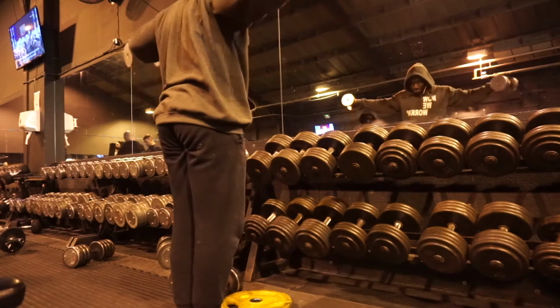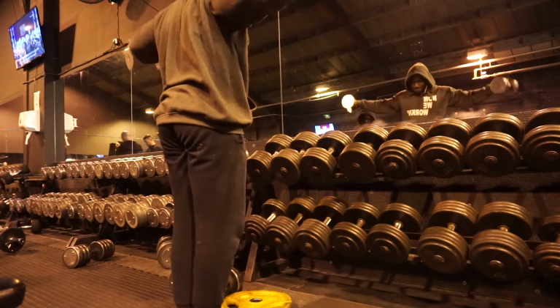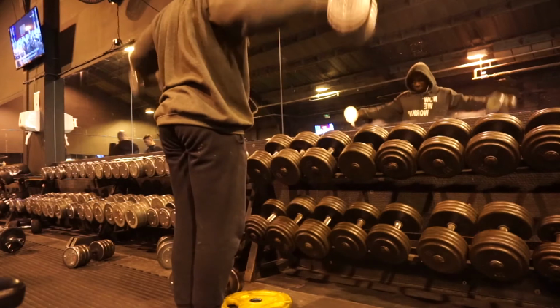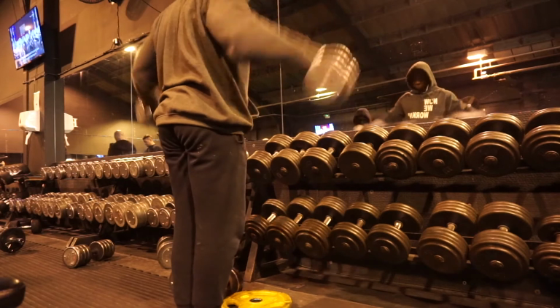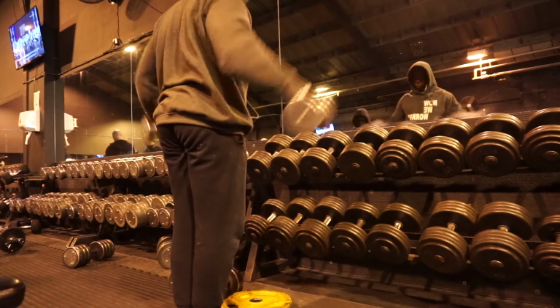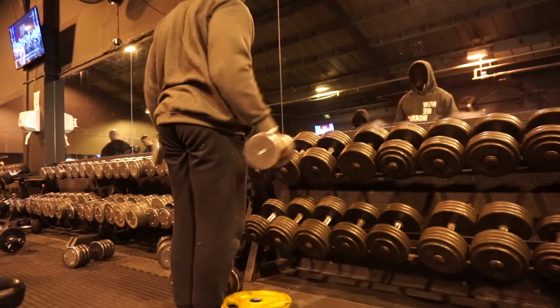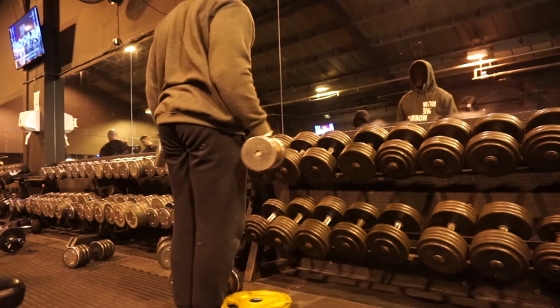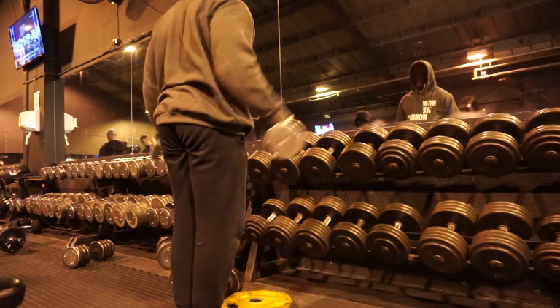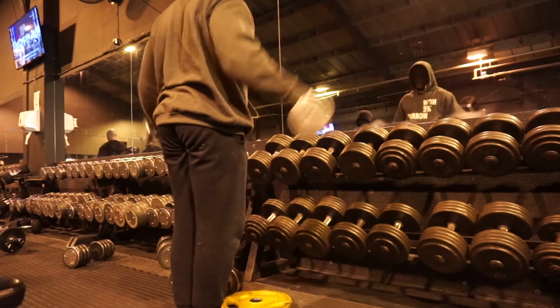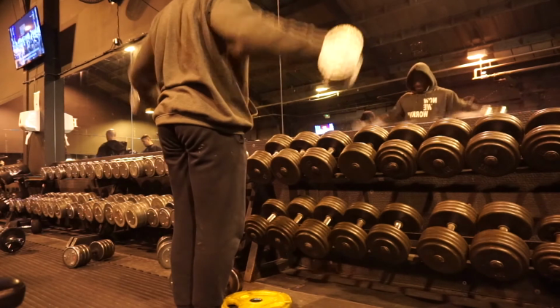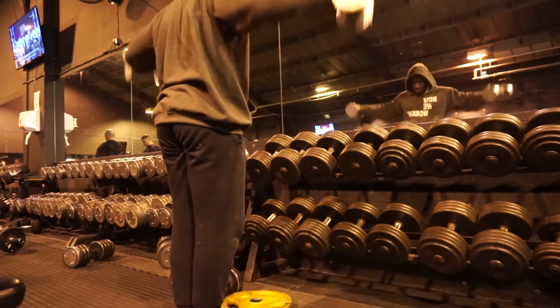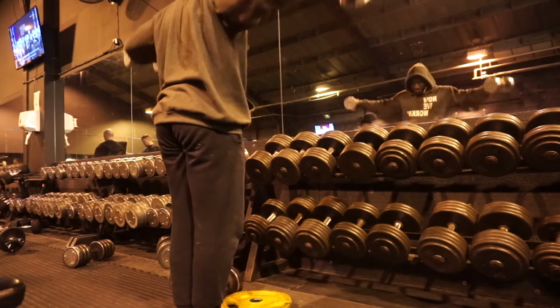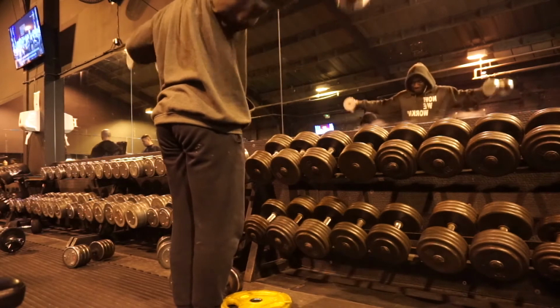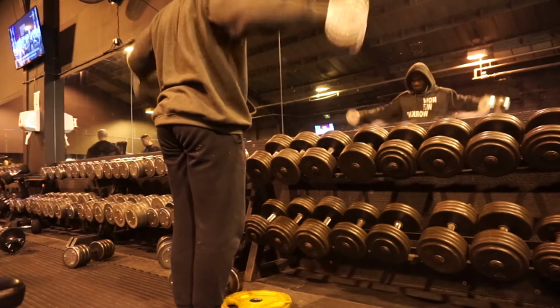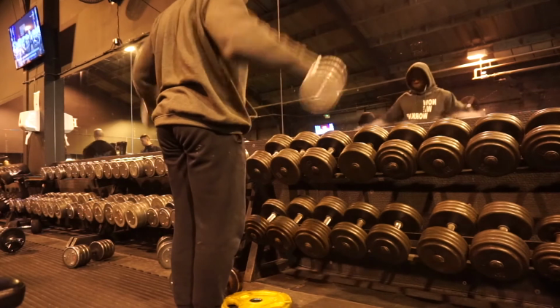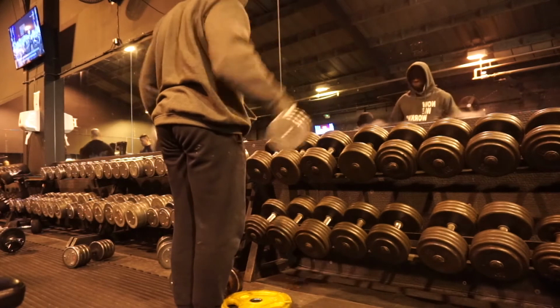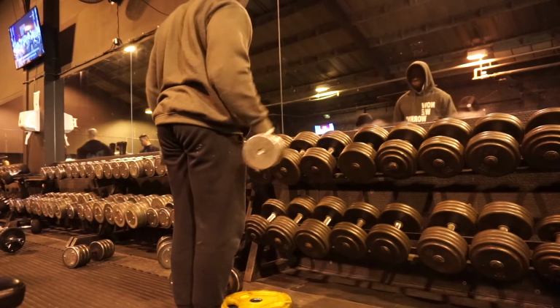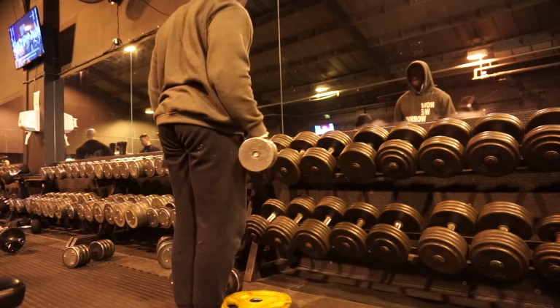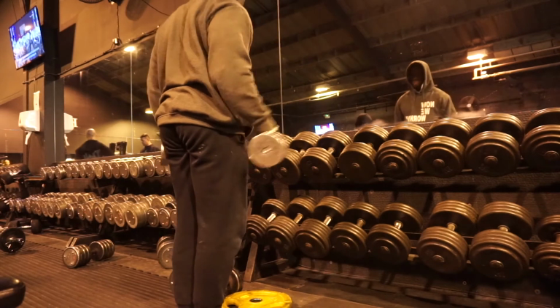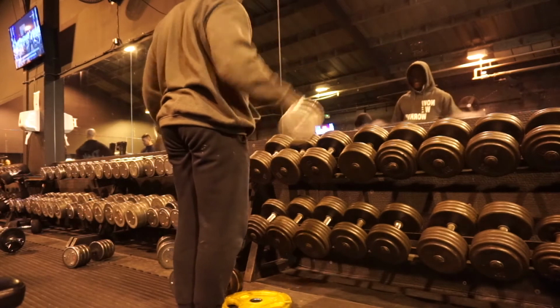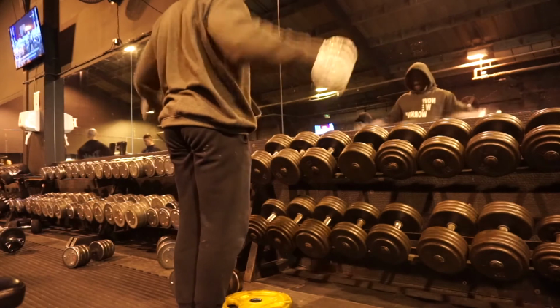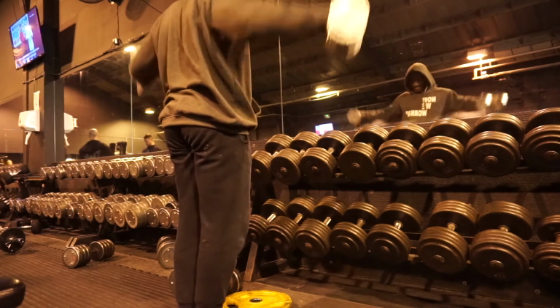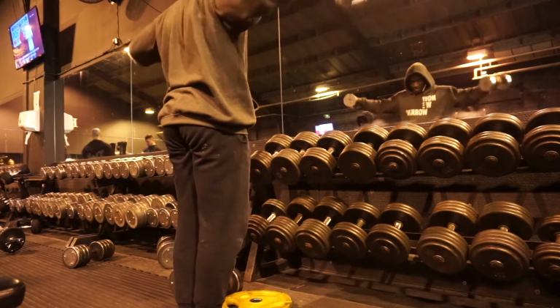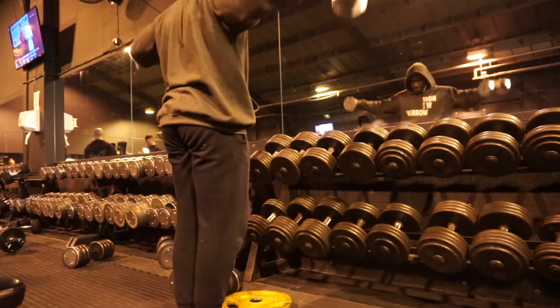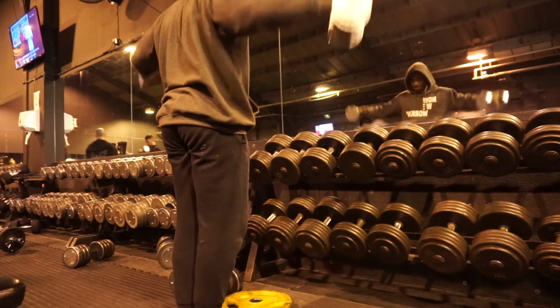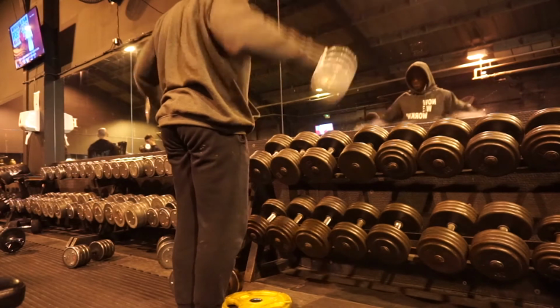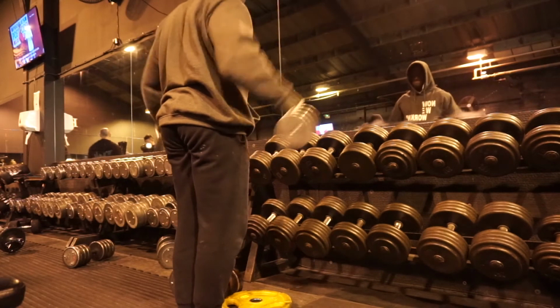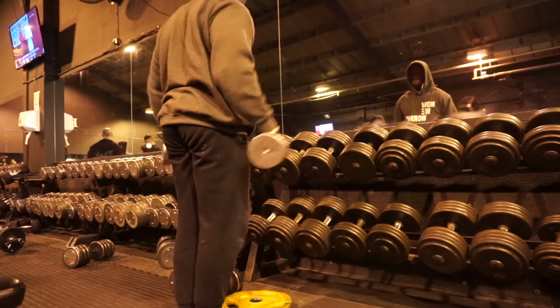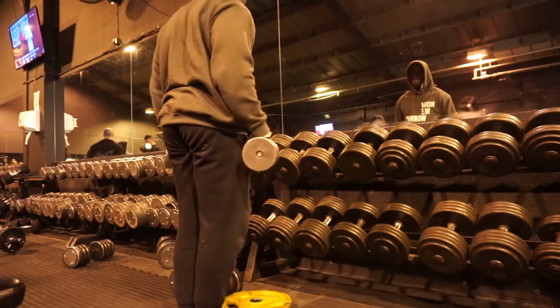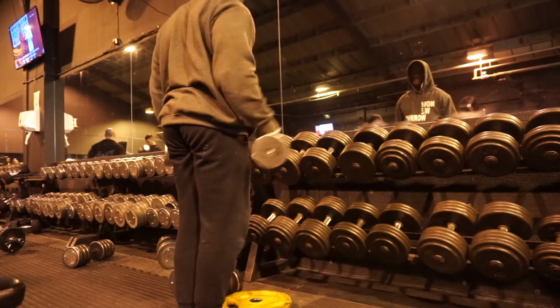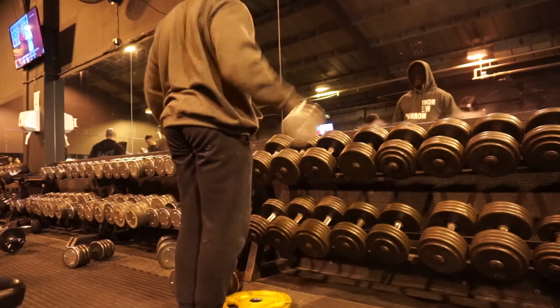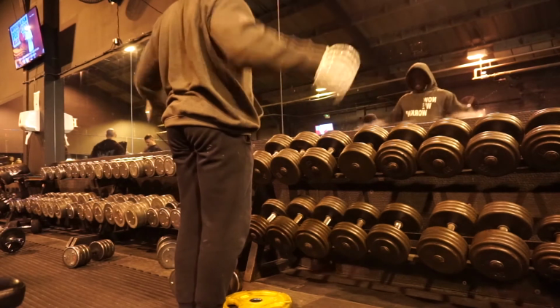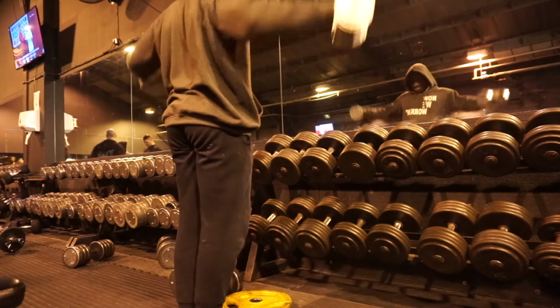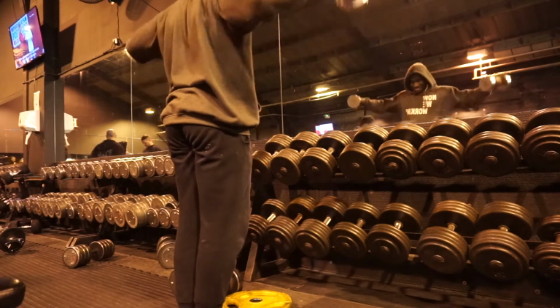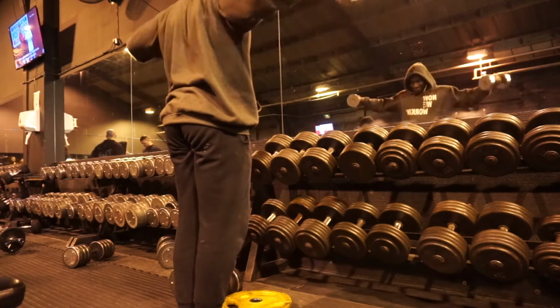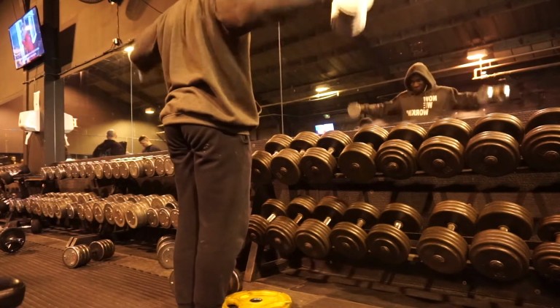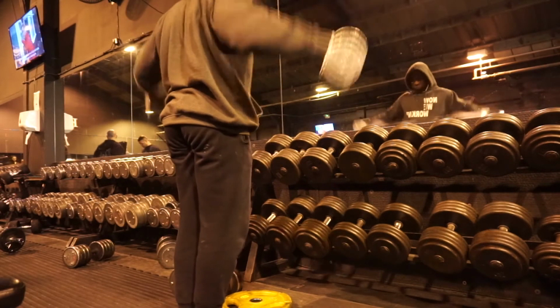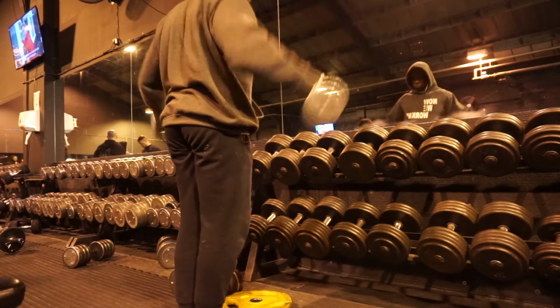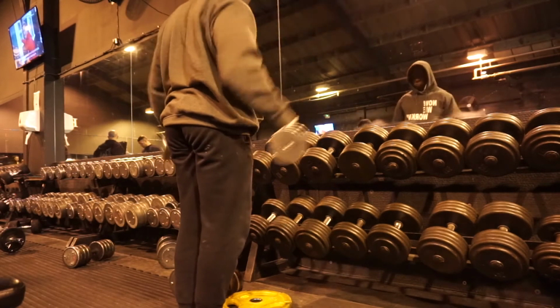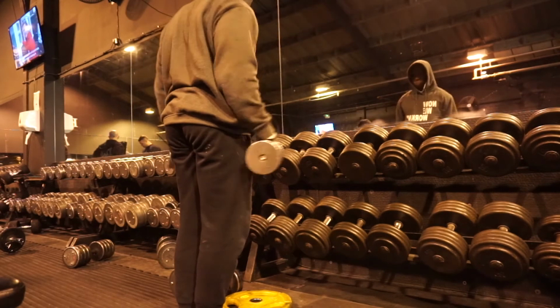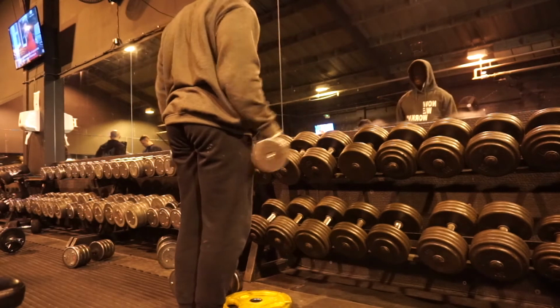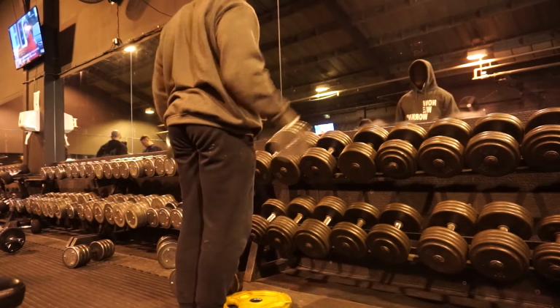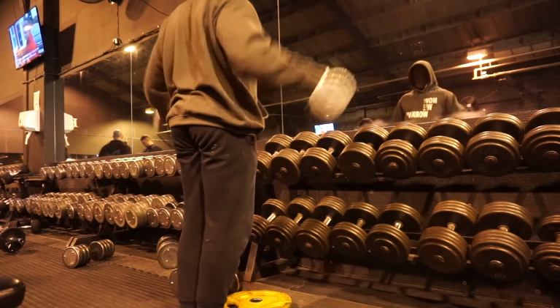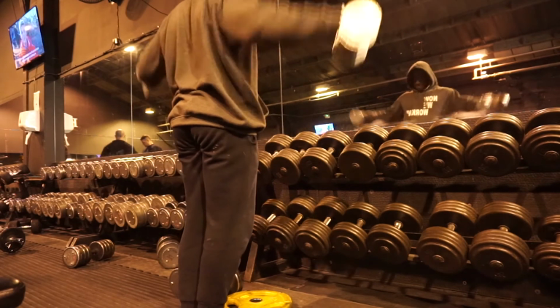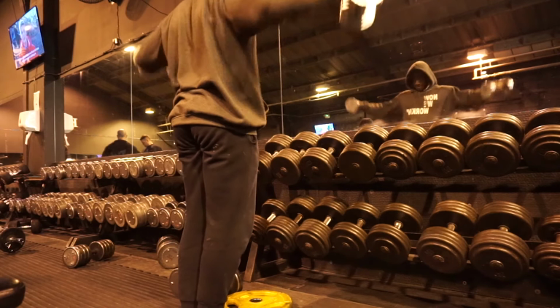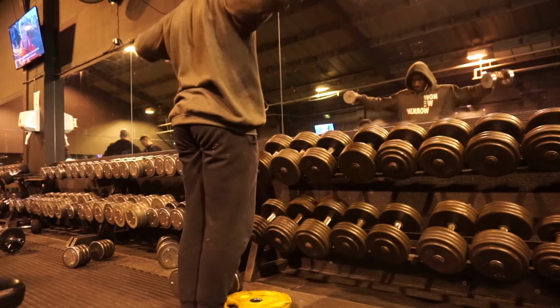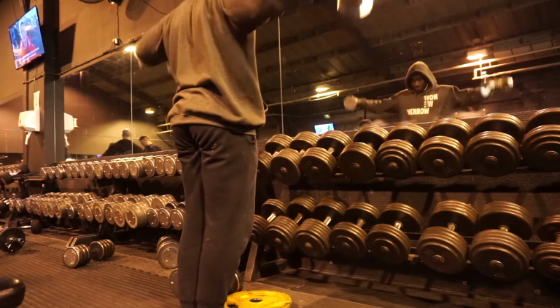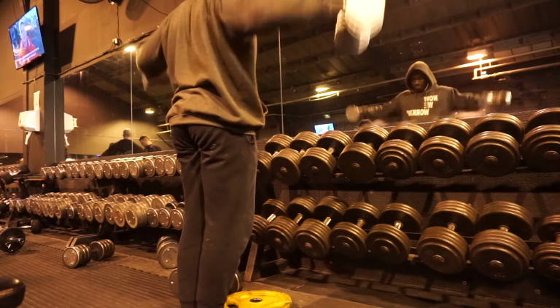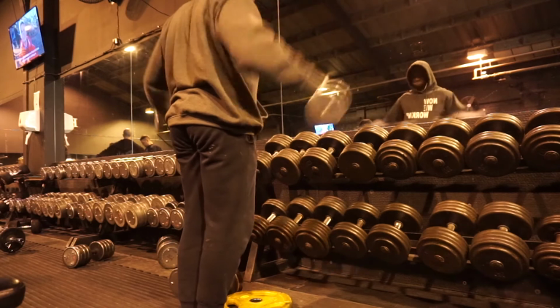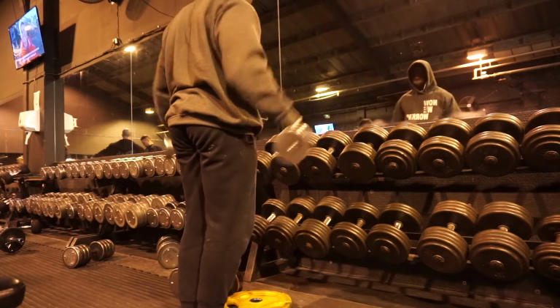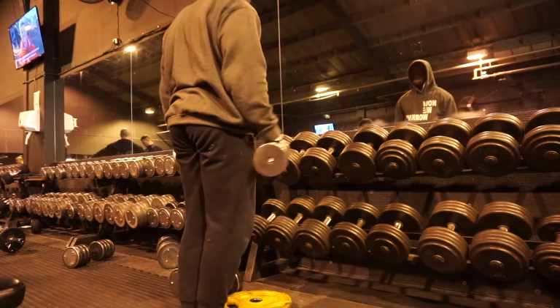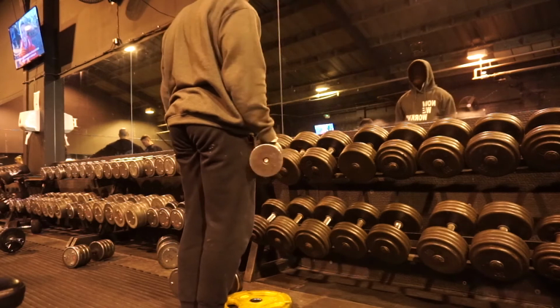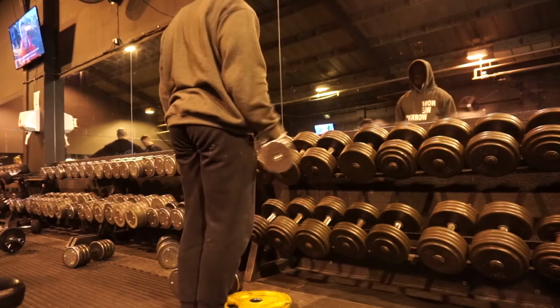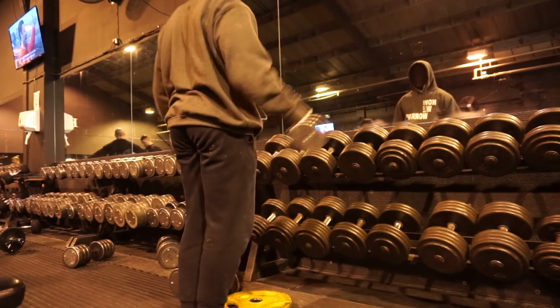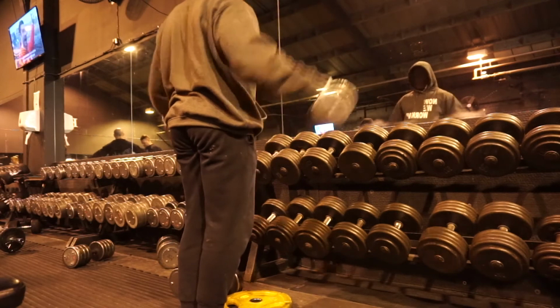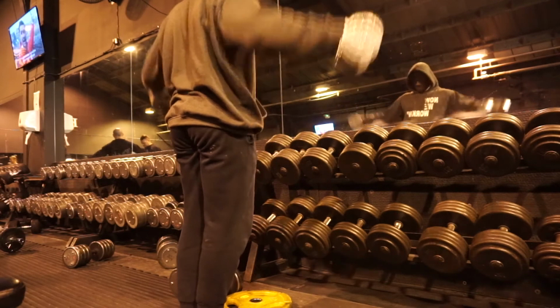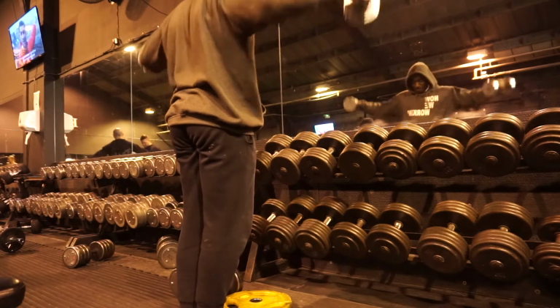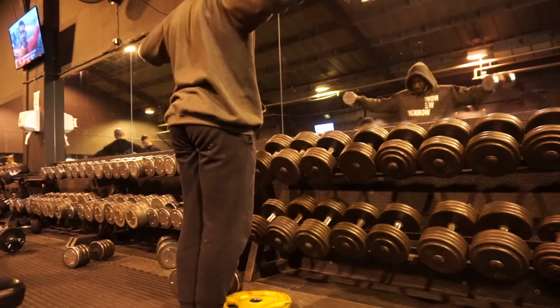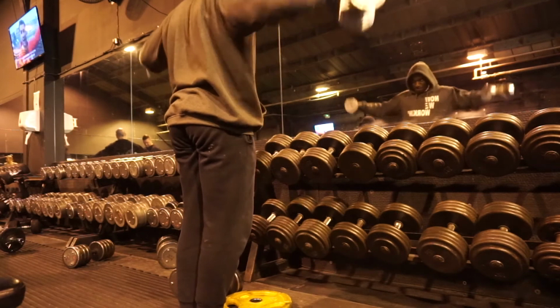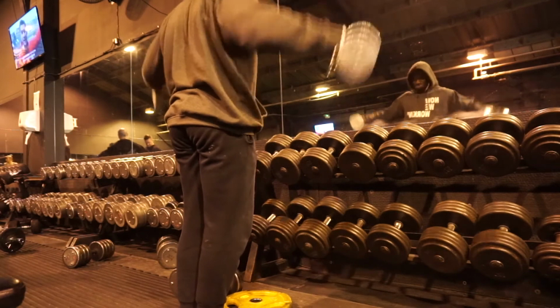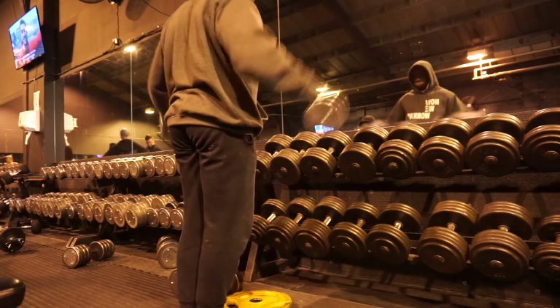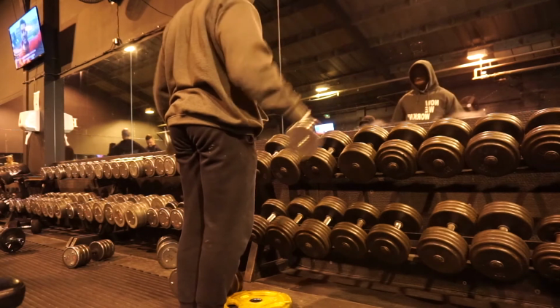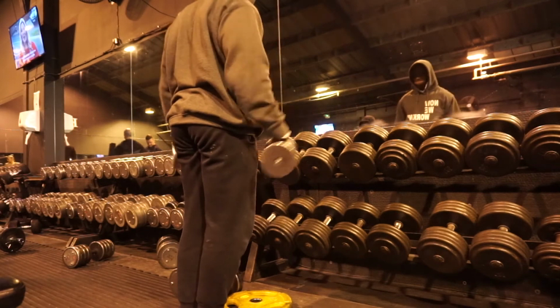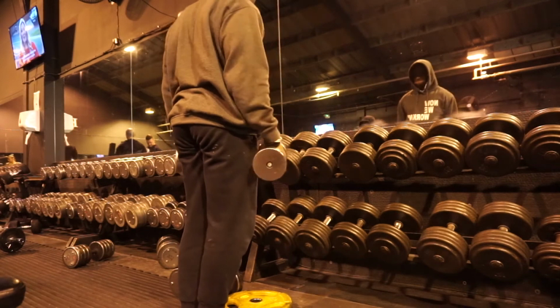Then I move on to side laterals. I go pretty light on the side laterals when I'm doing the superset just because the burn is pretty crazy to be fair.